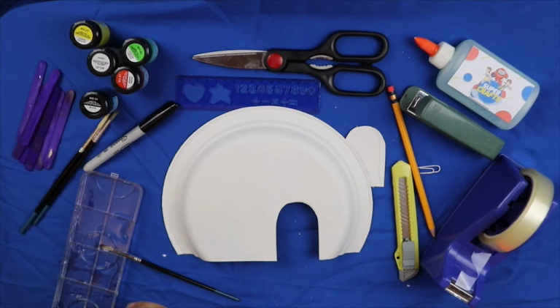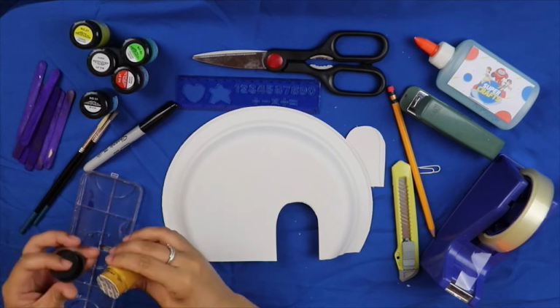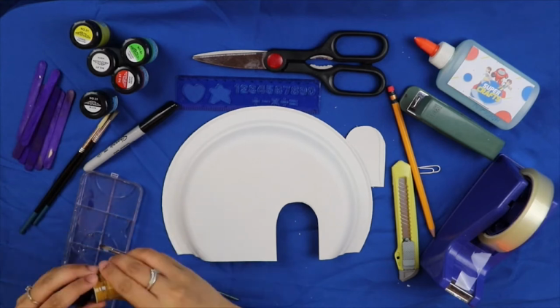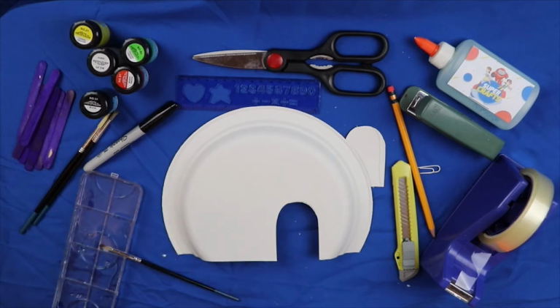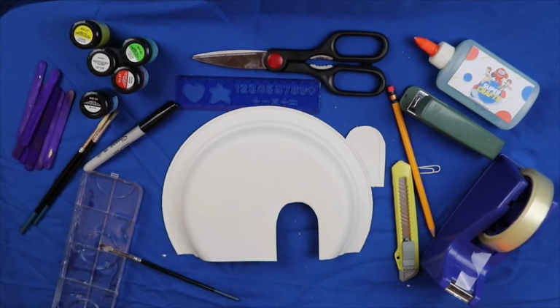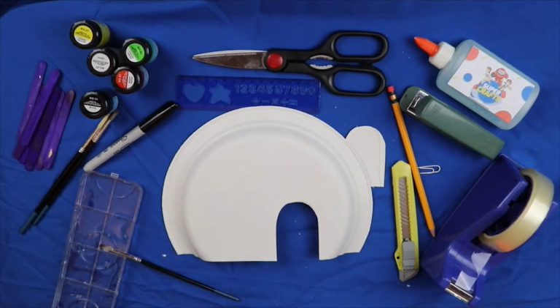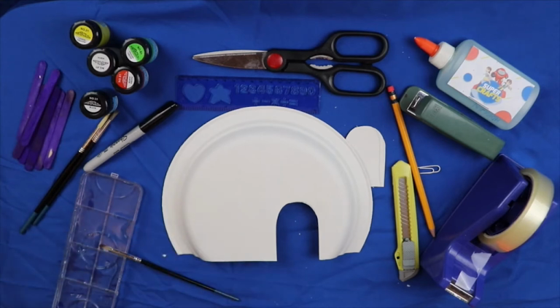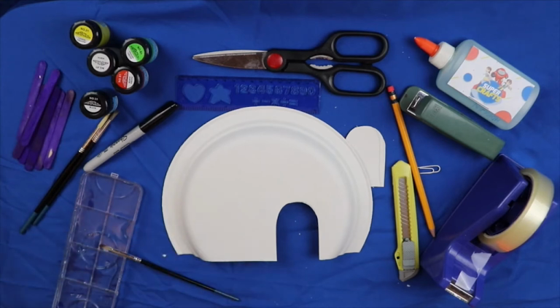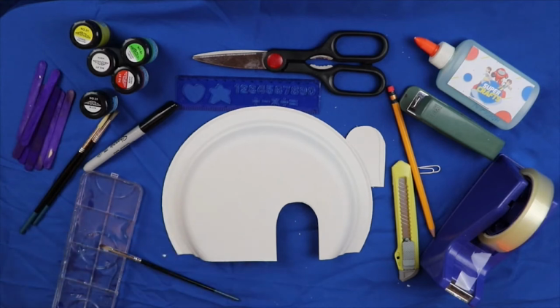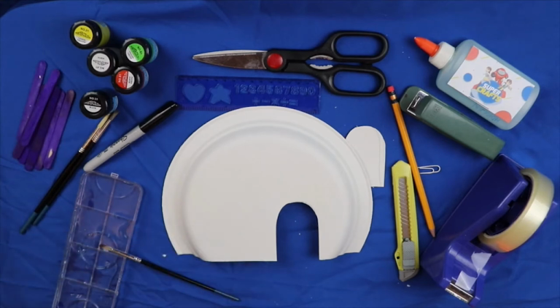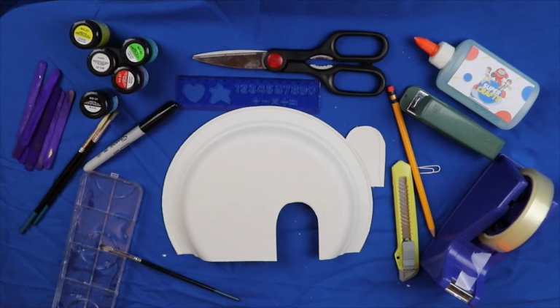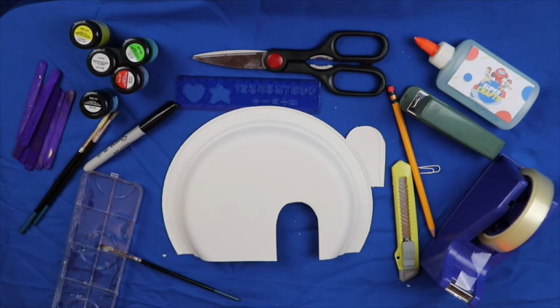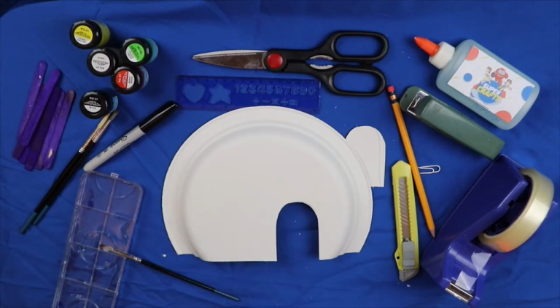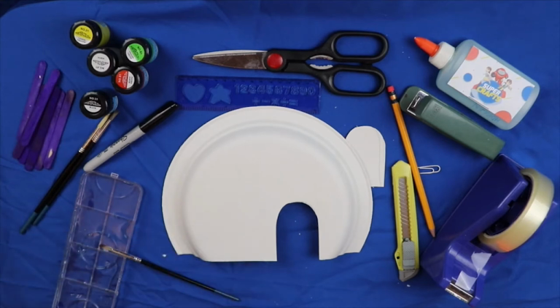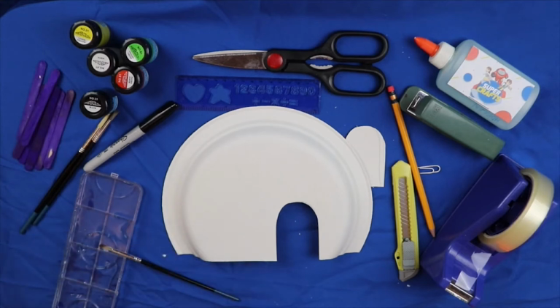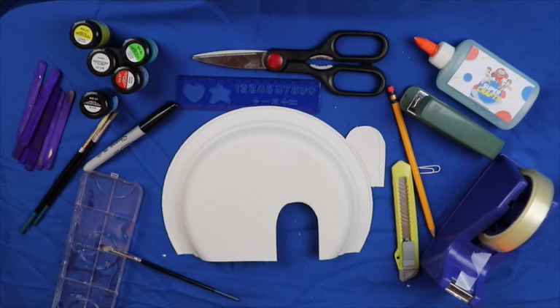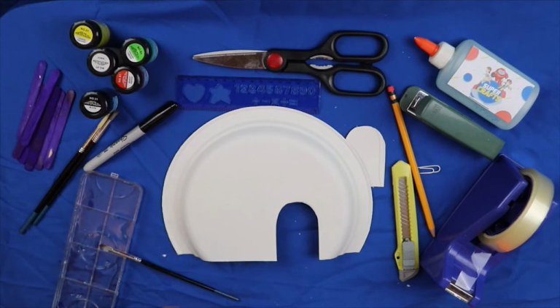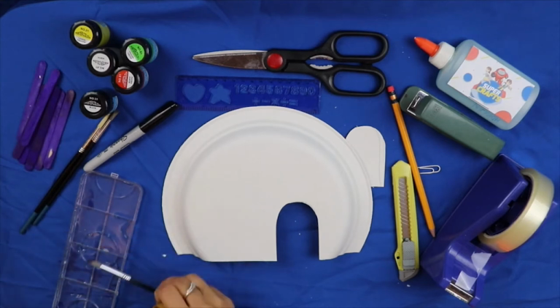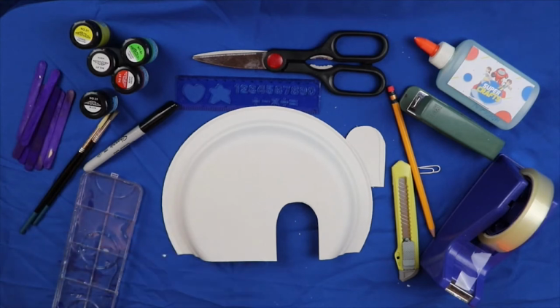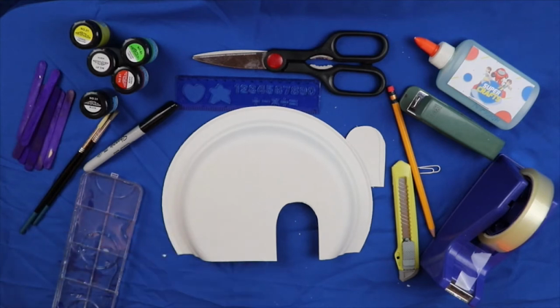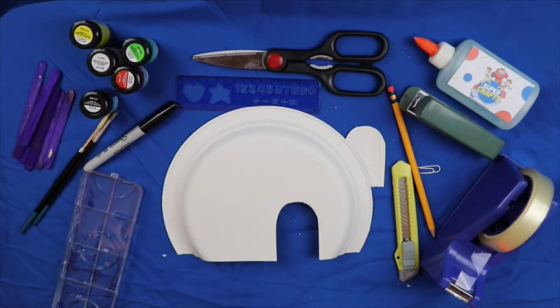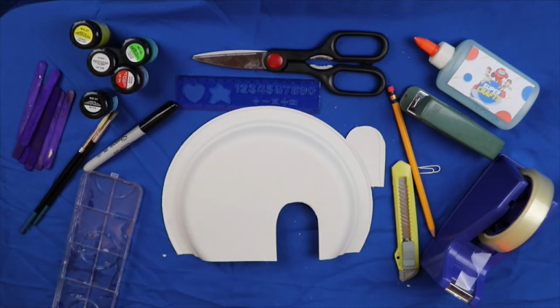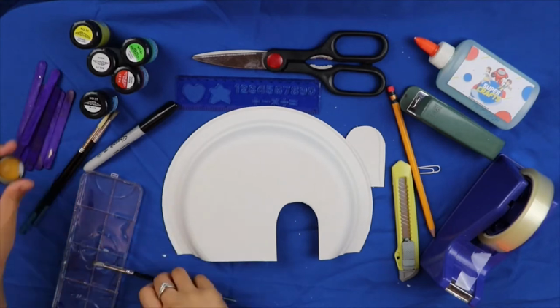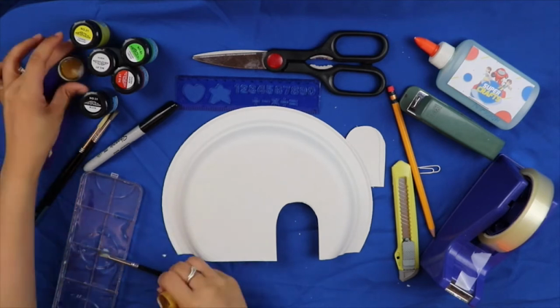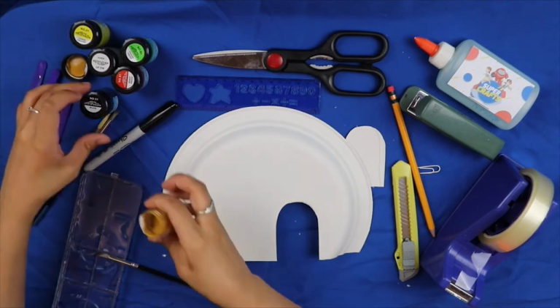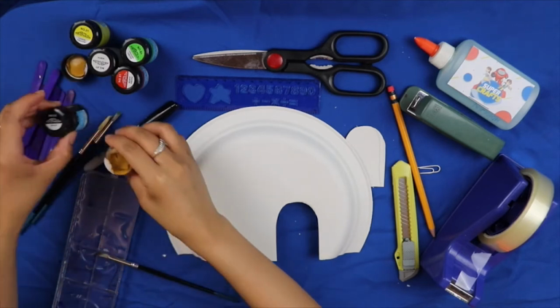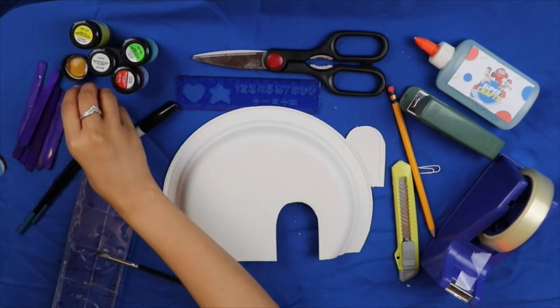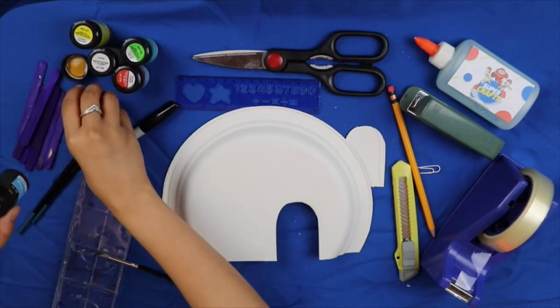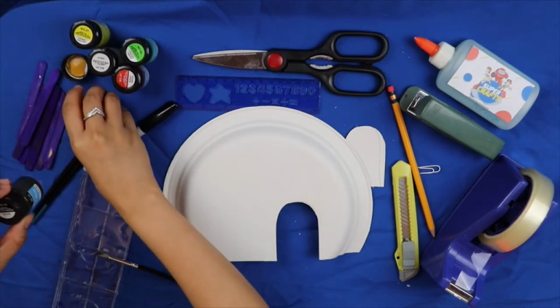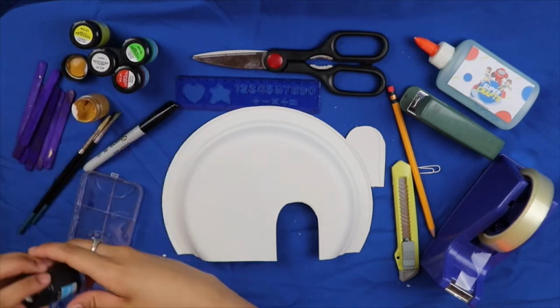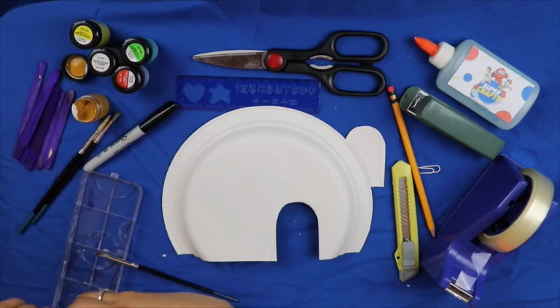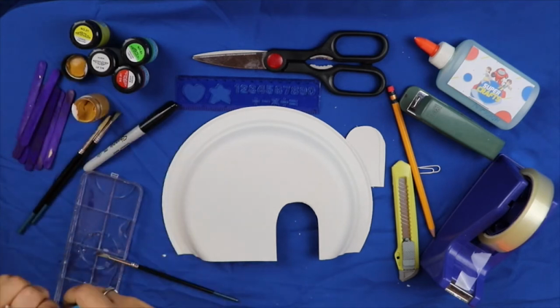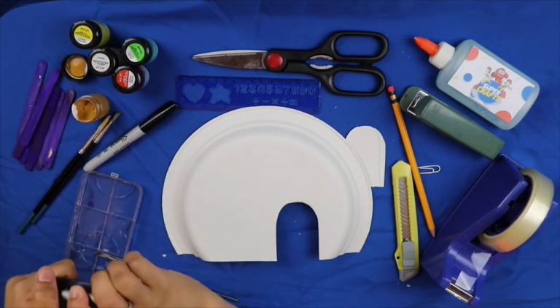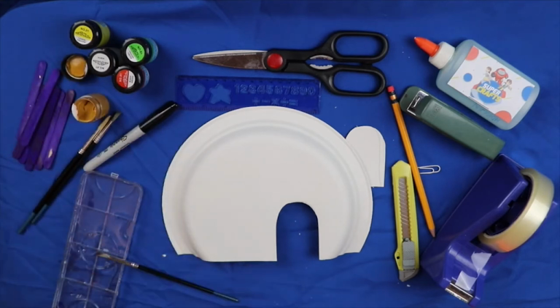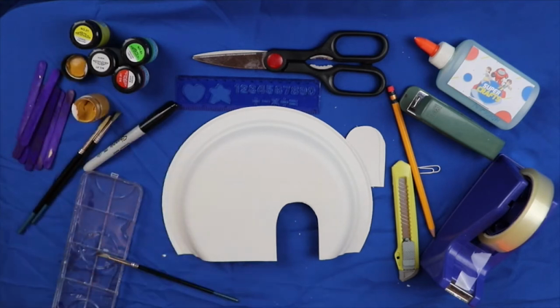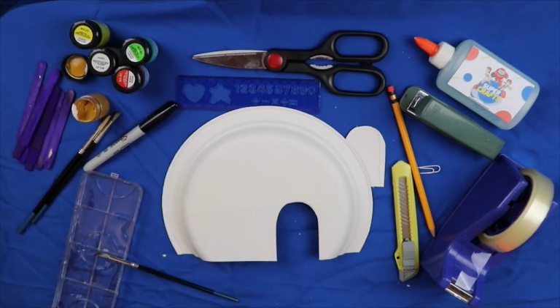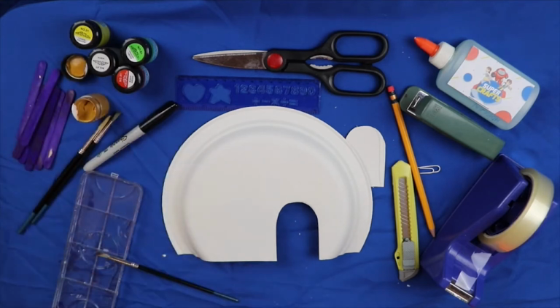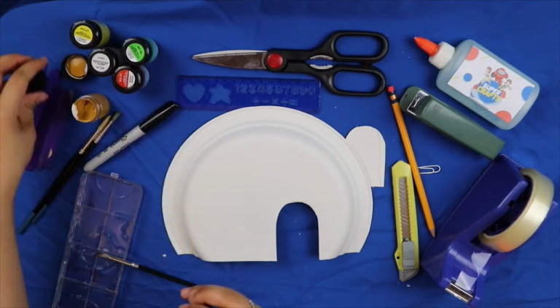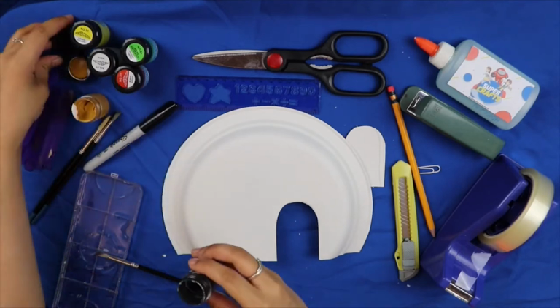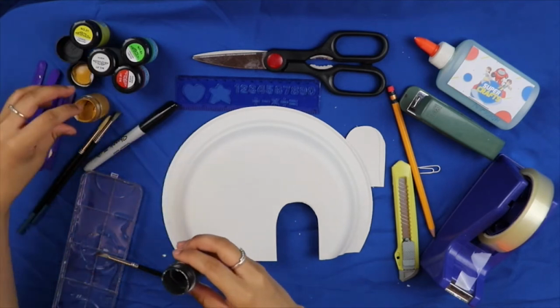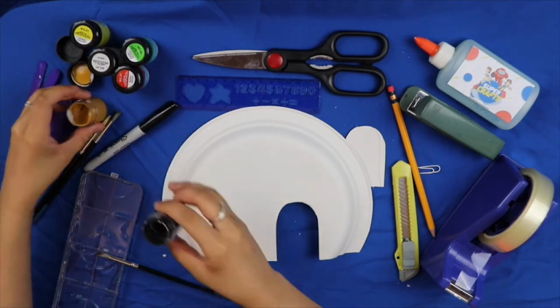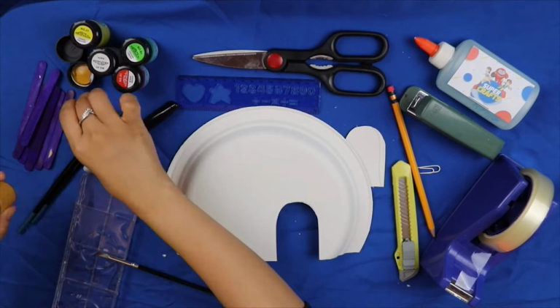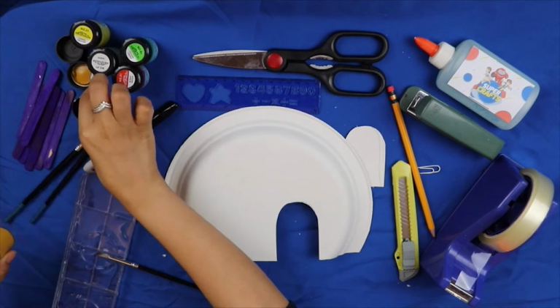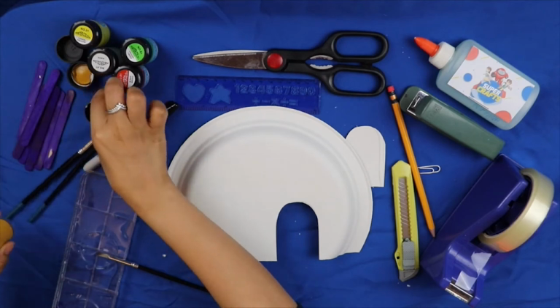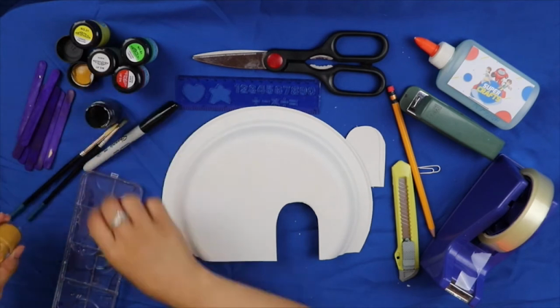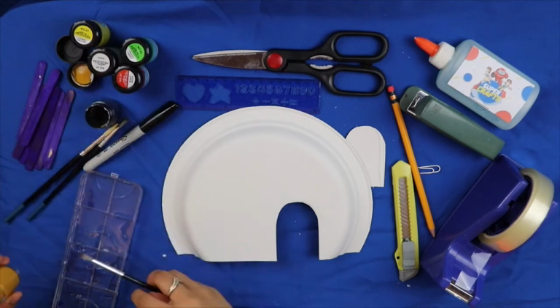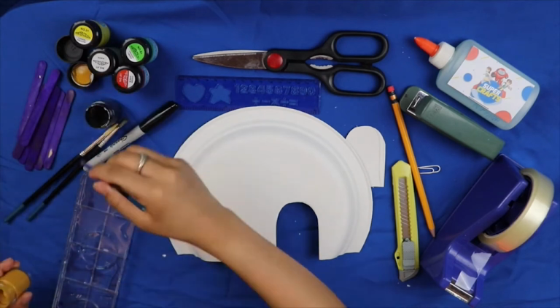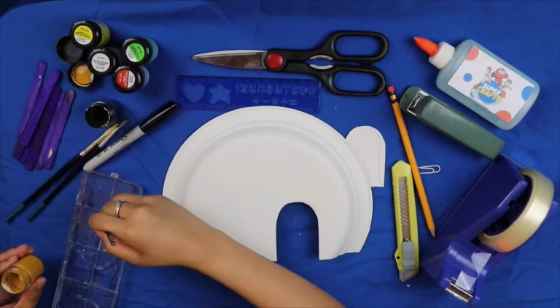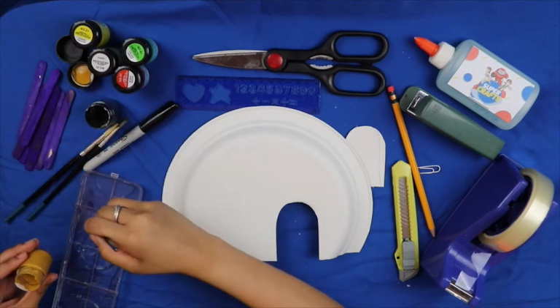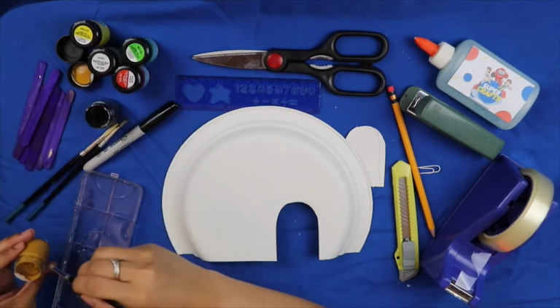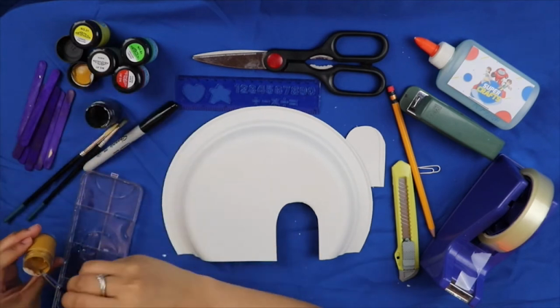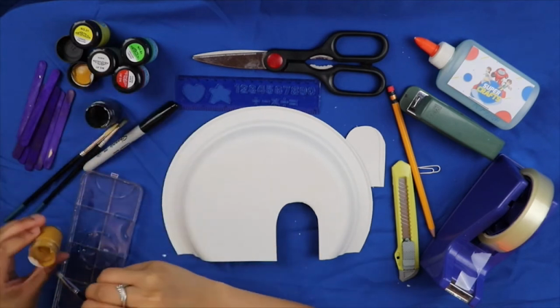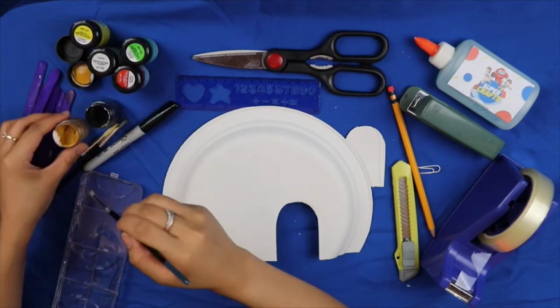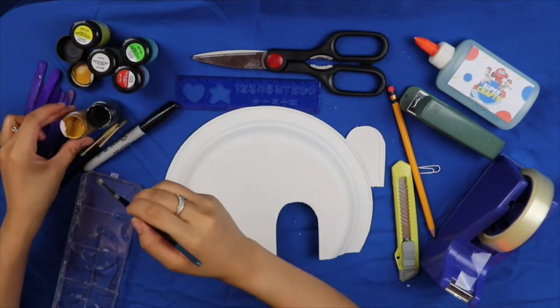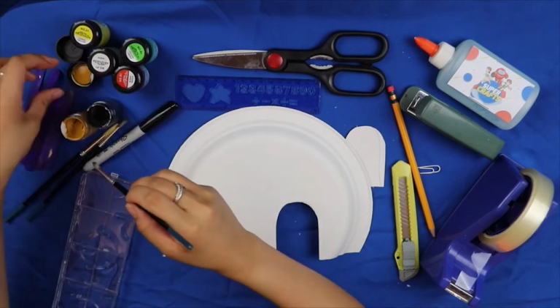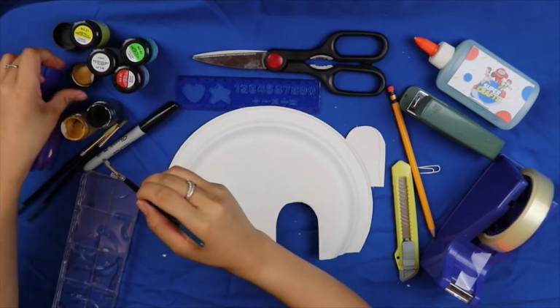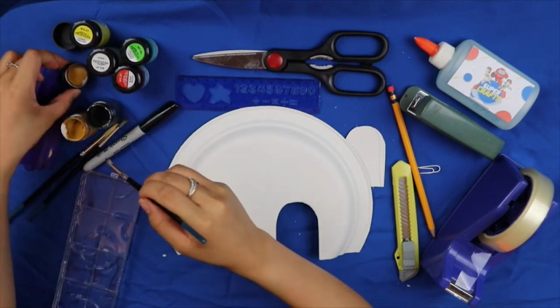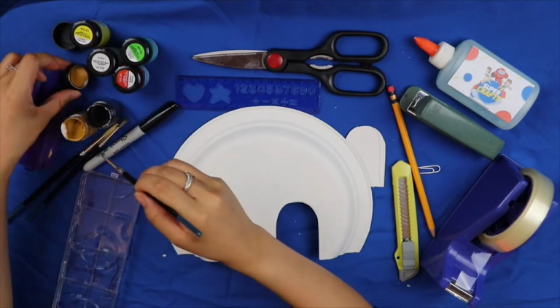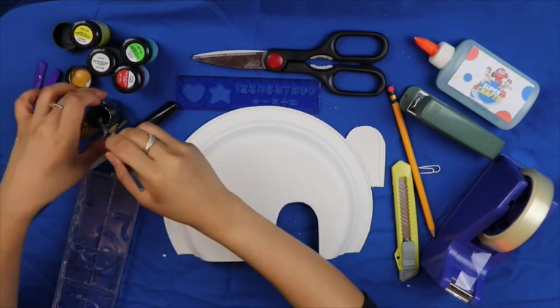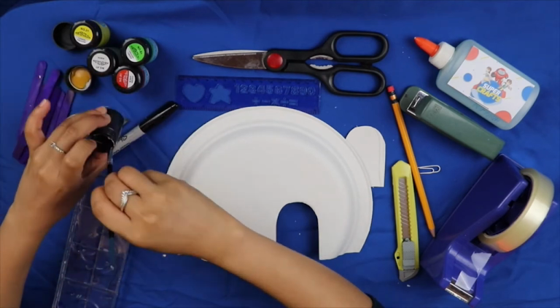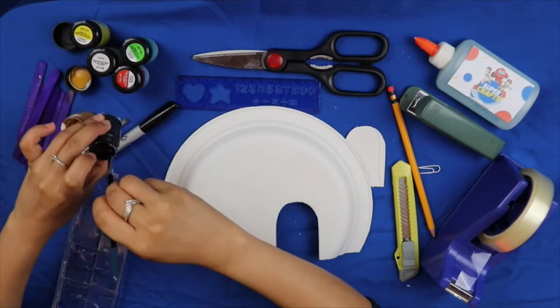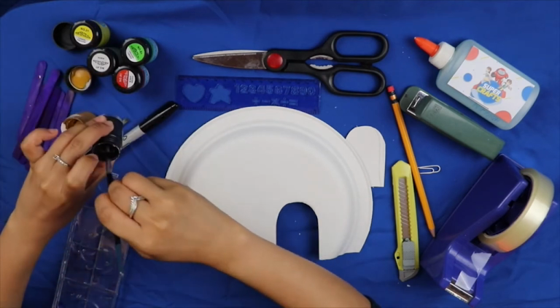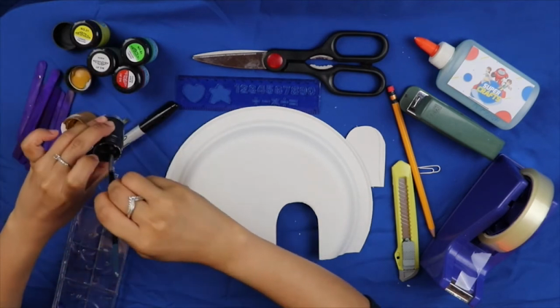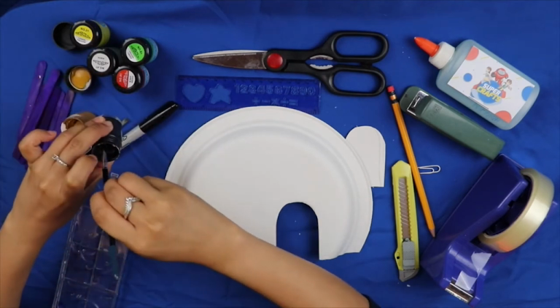Pagkatapos ay kulayan ang iyong paper plate. (Afterwards, color your paper plate.) Be as creative as you can!